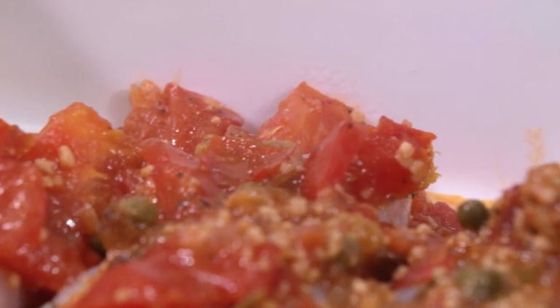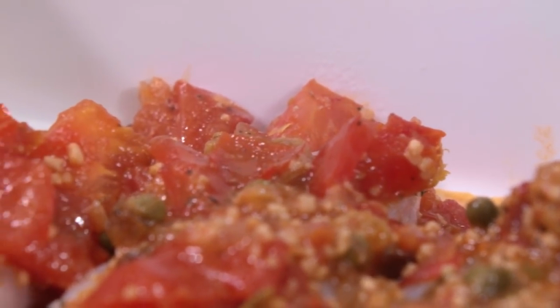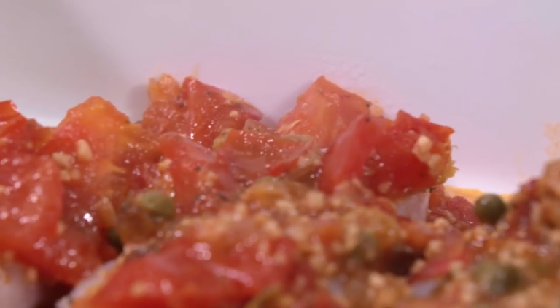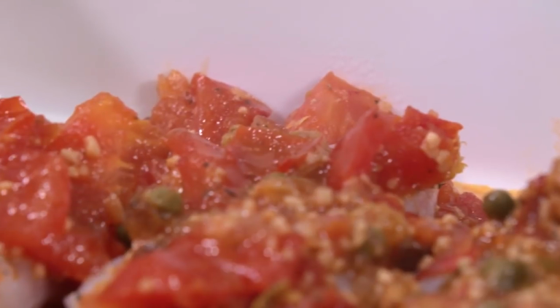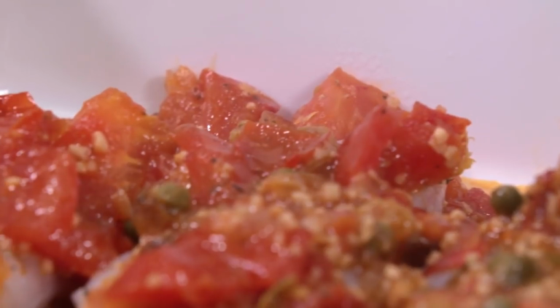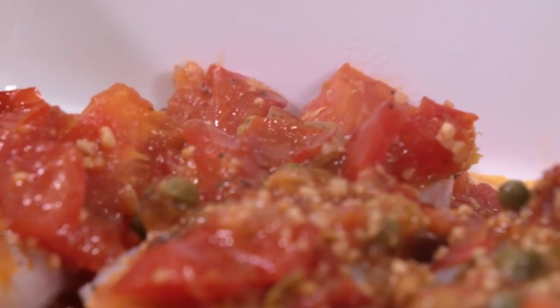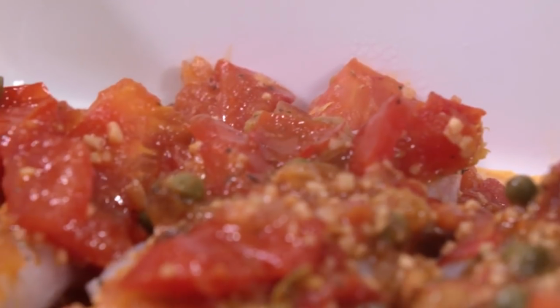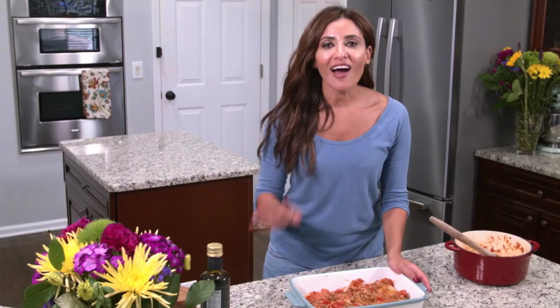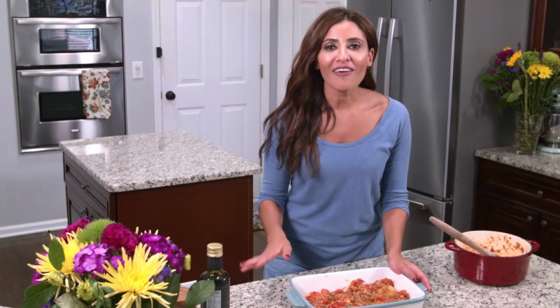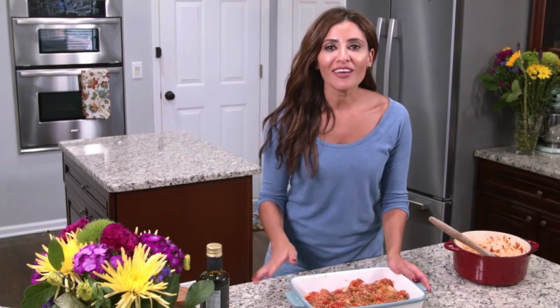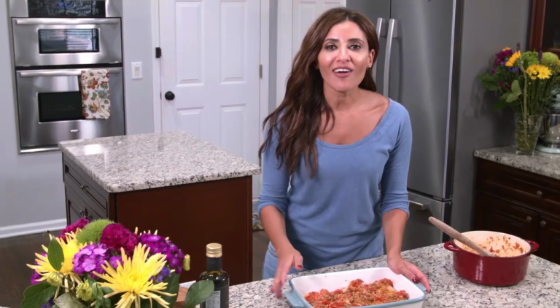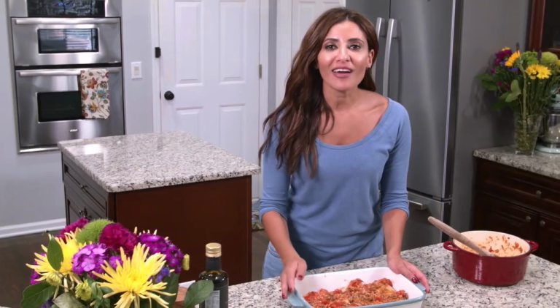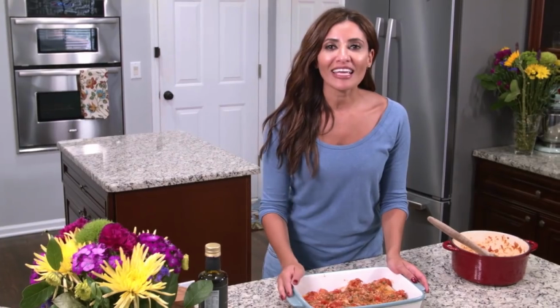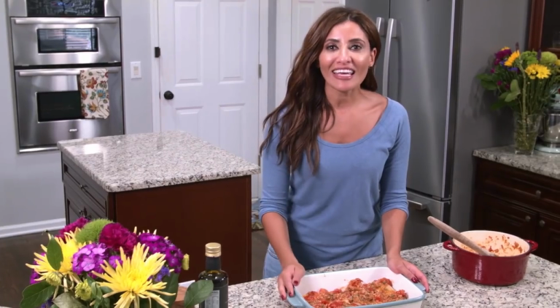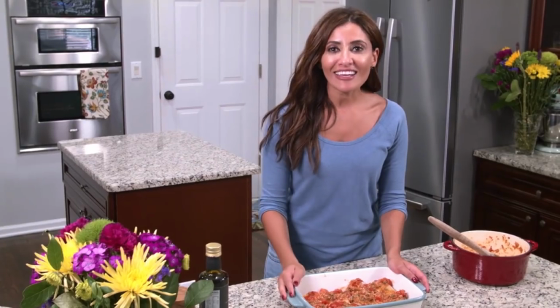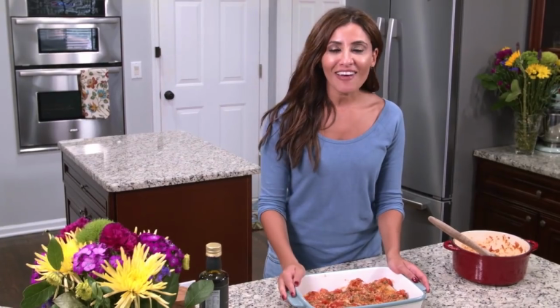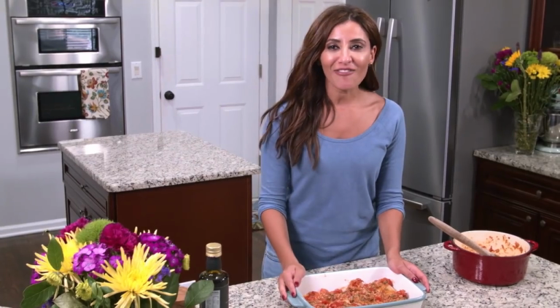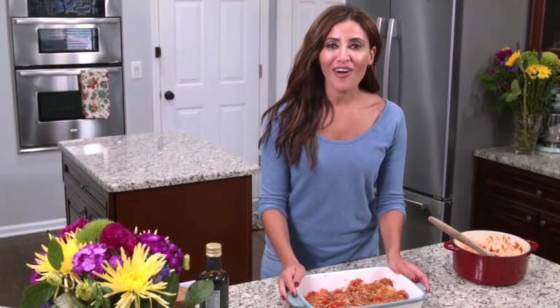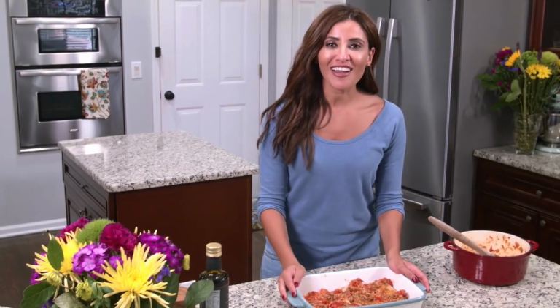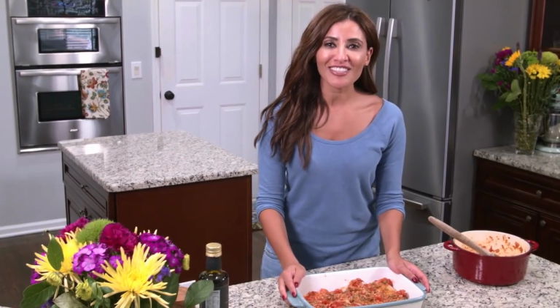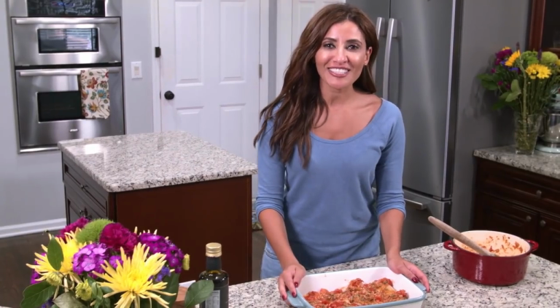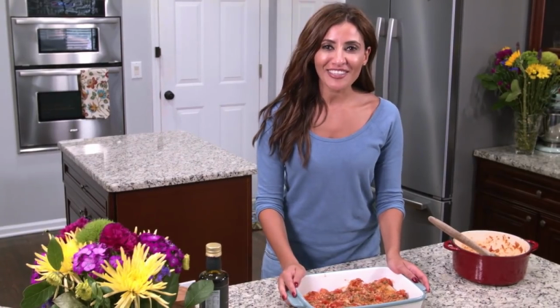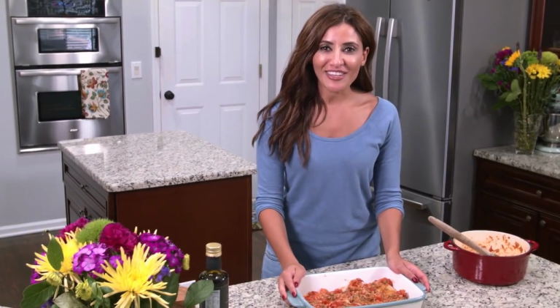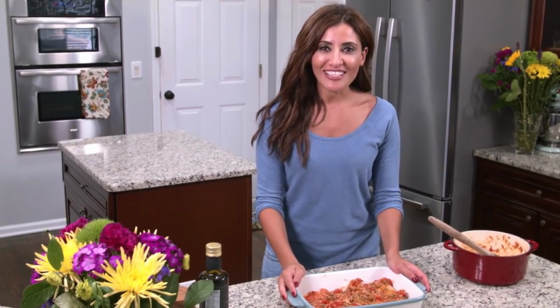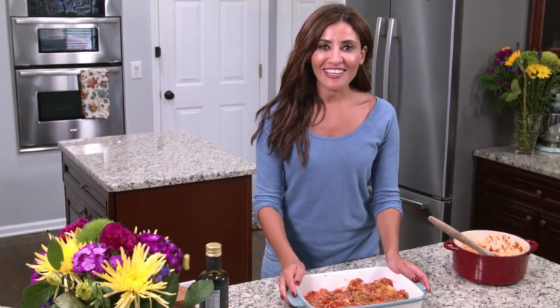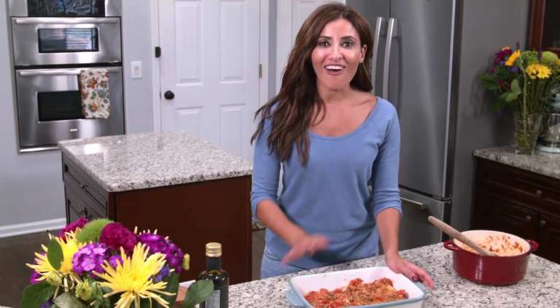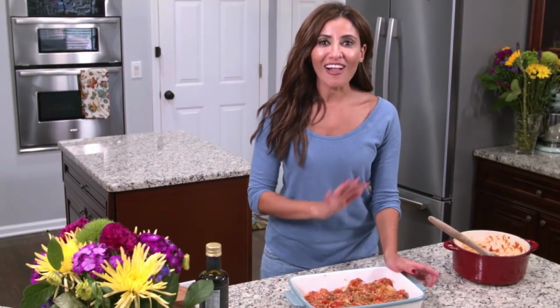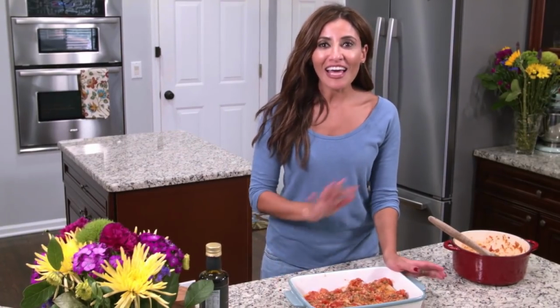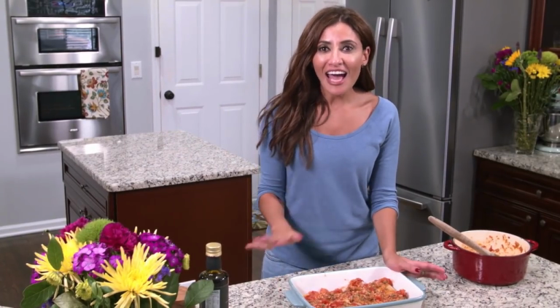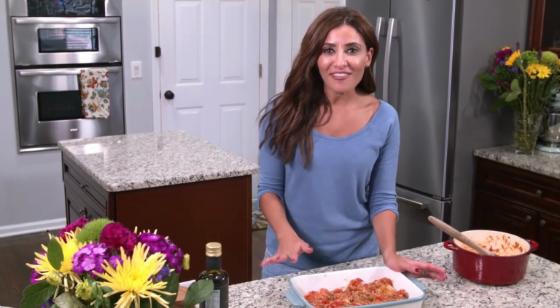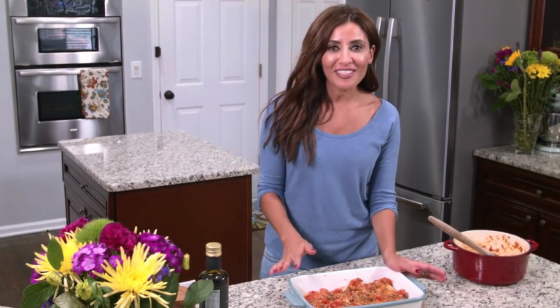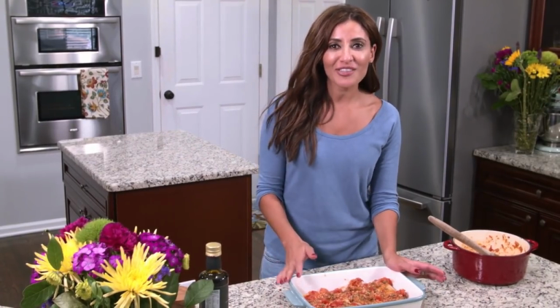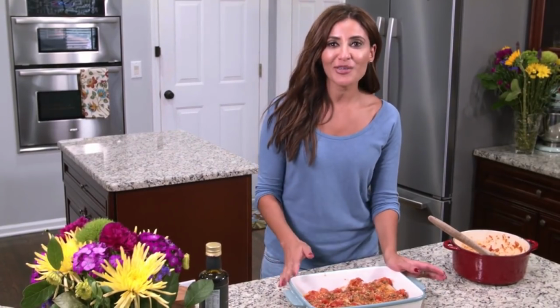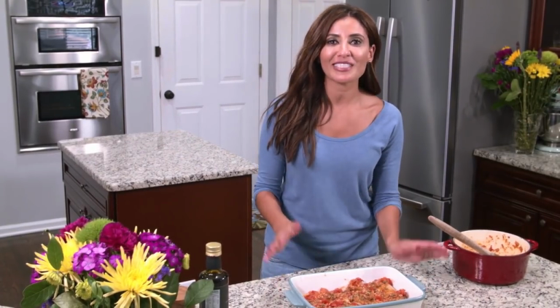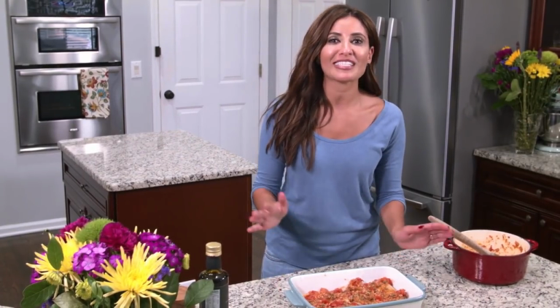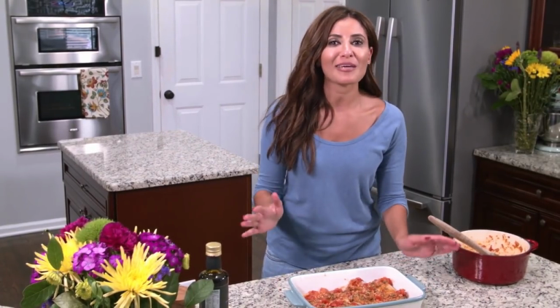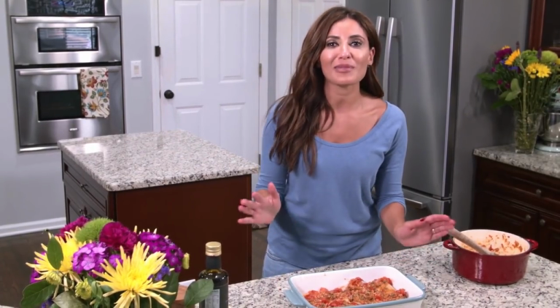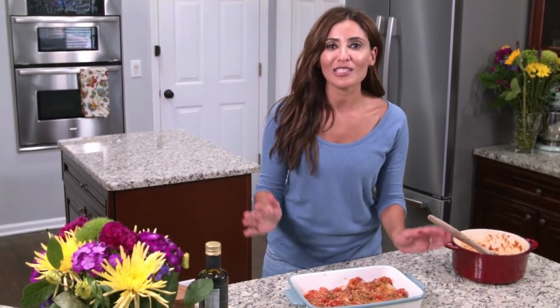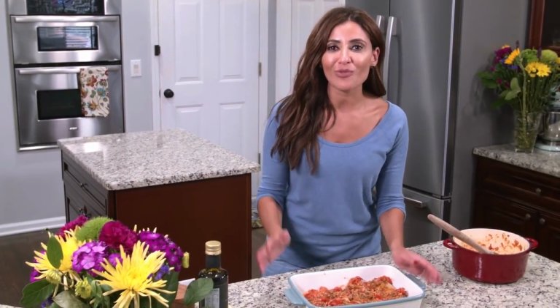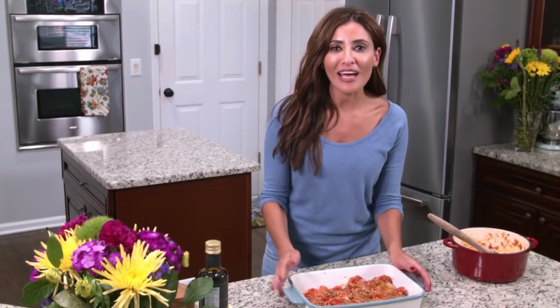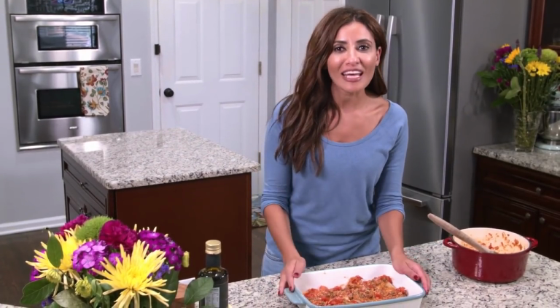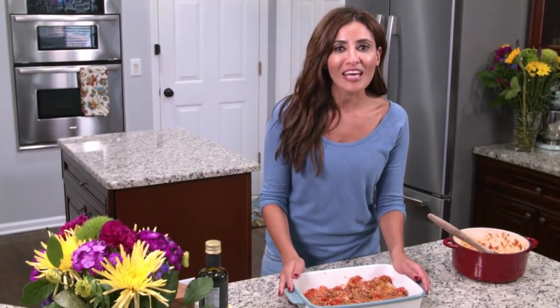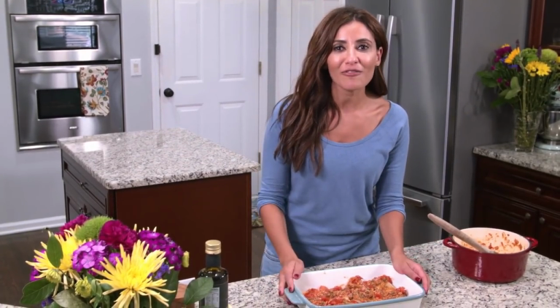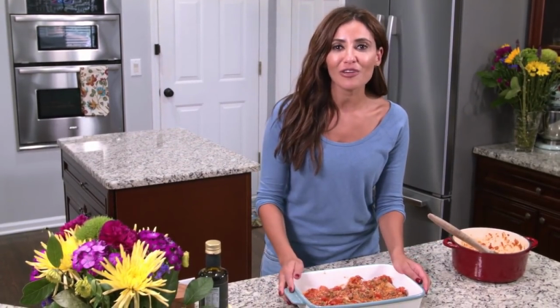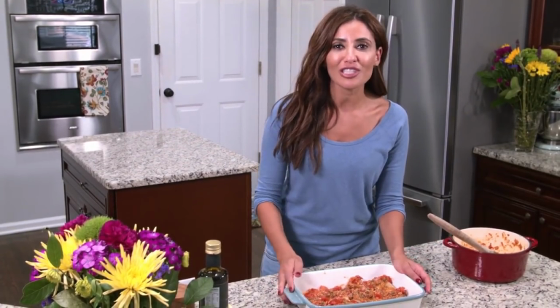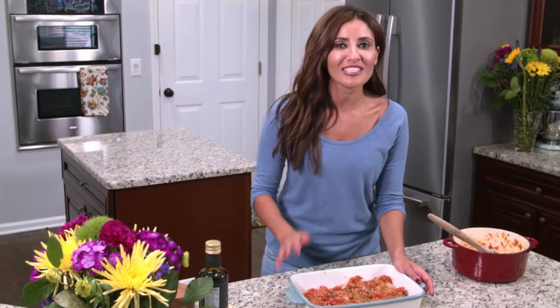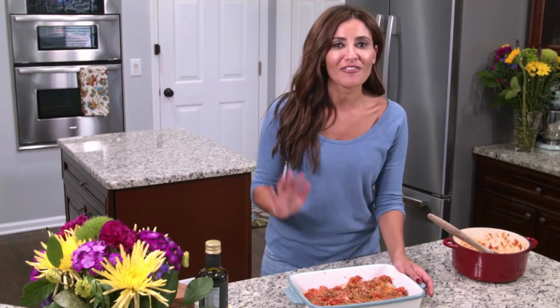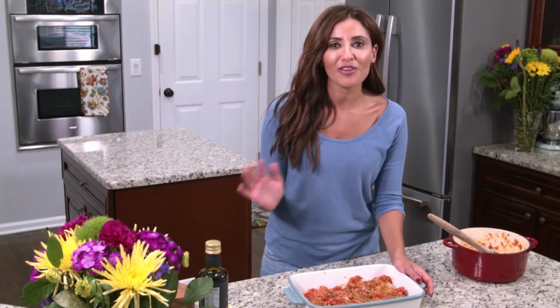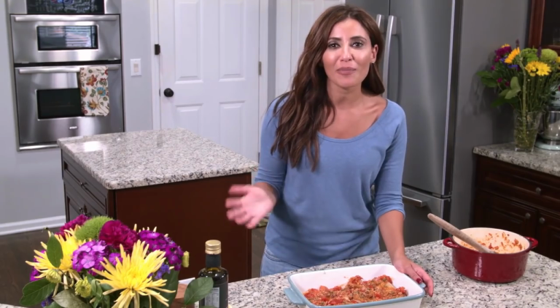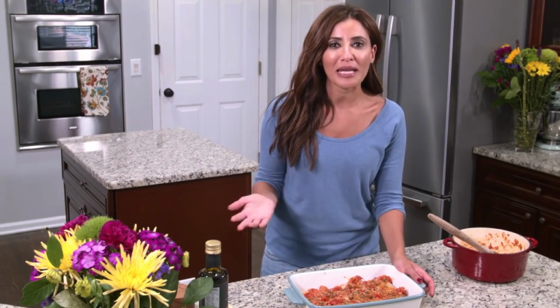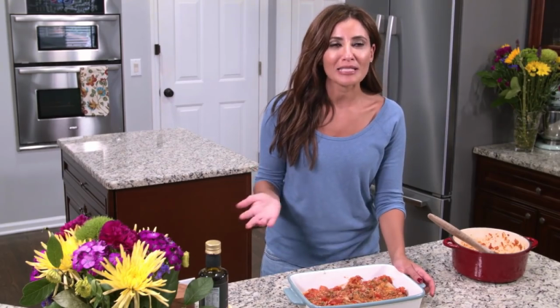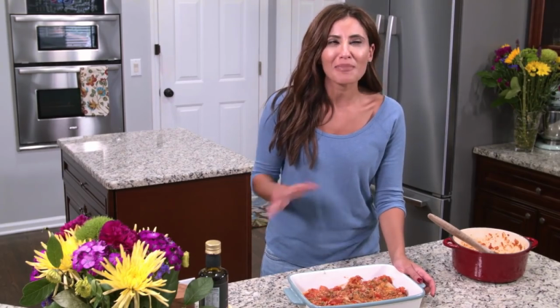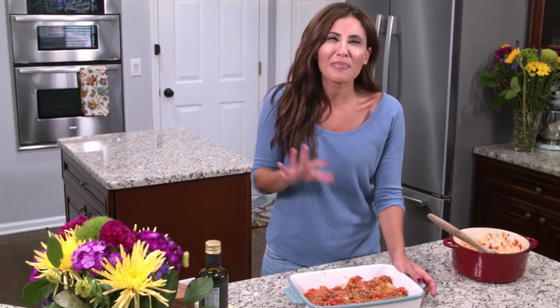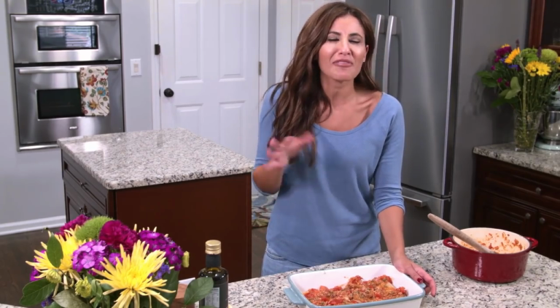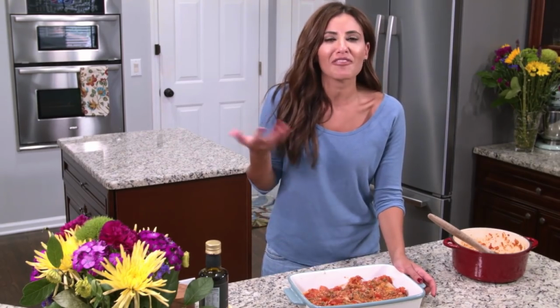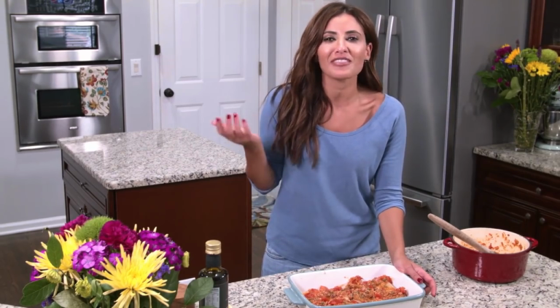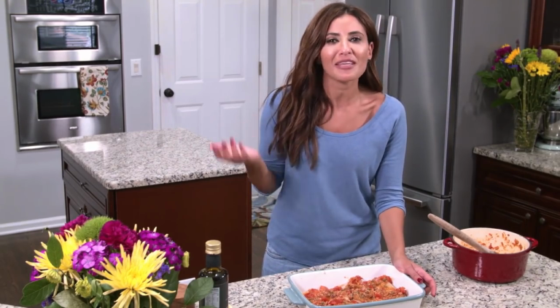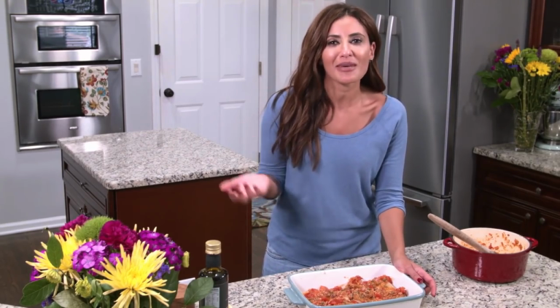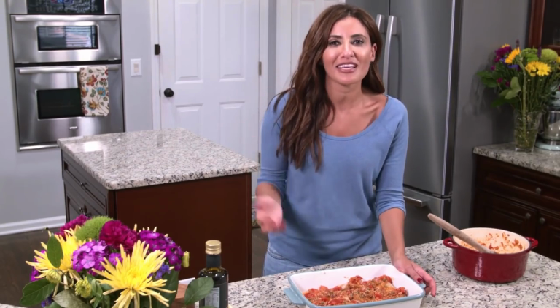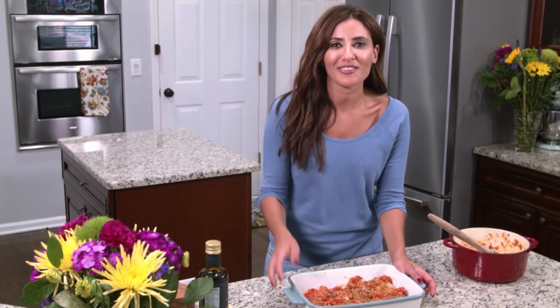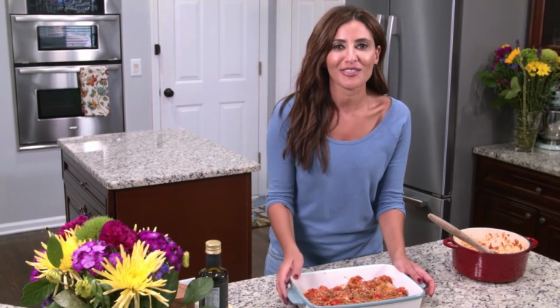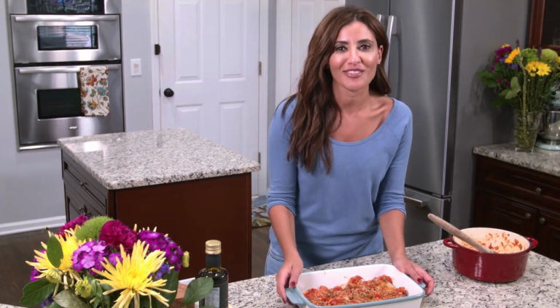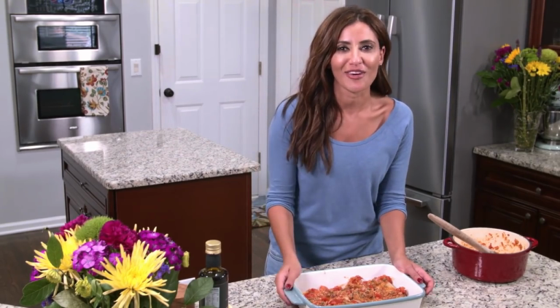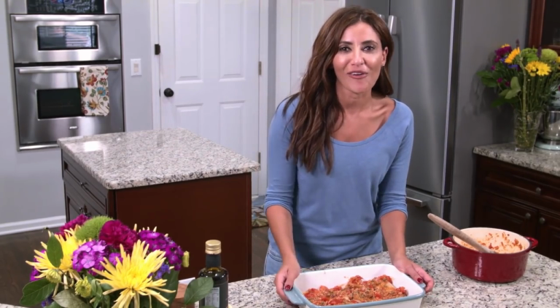I have my oven already heated at 400 degrees and all I have to do is slip this right in for just a few minutes, maybe 15 minutes or so.